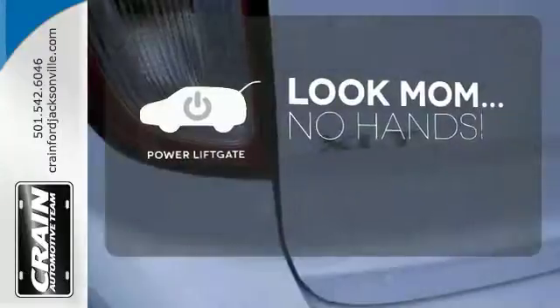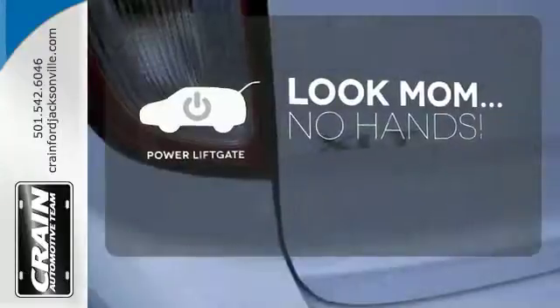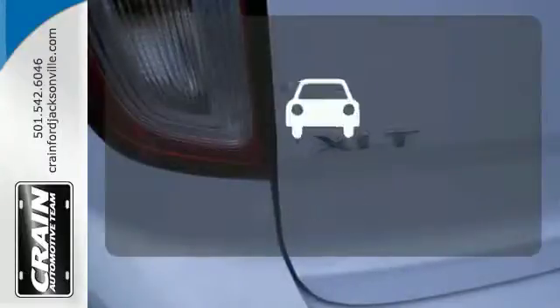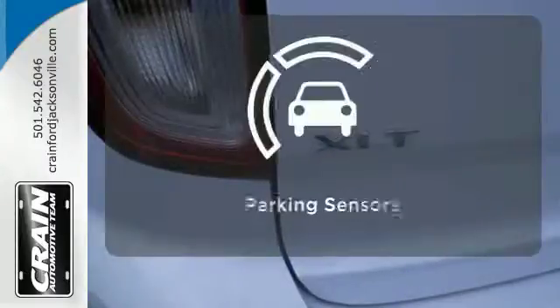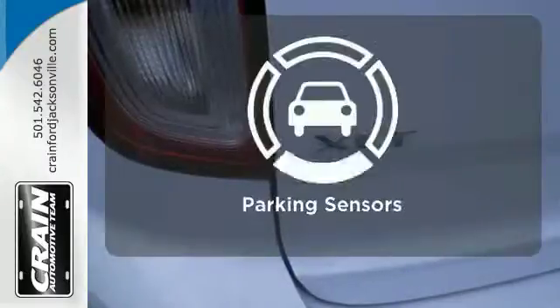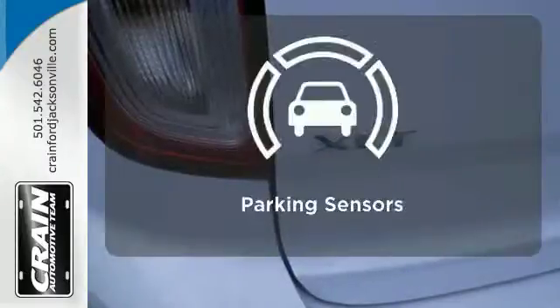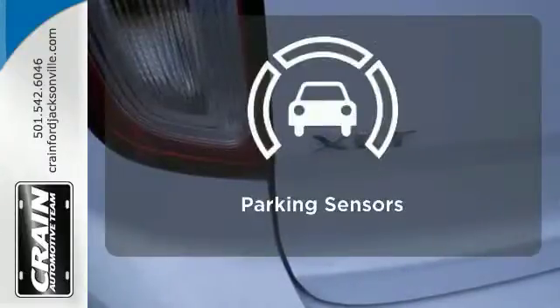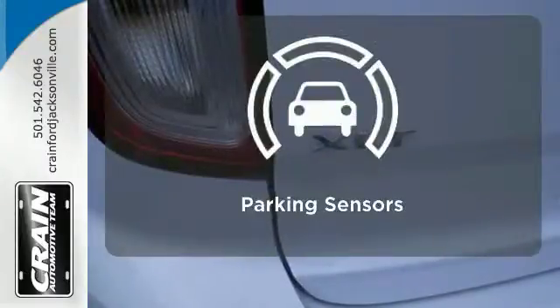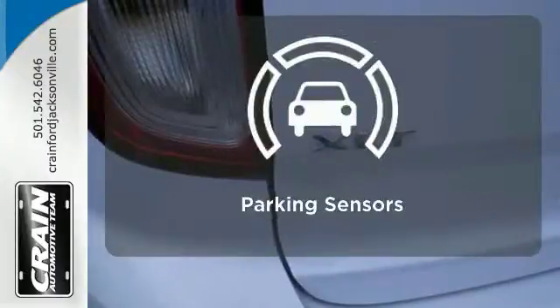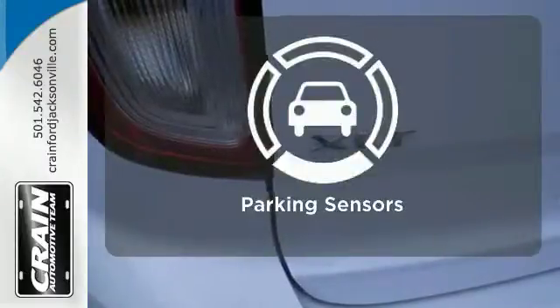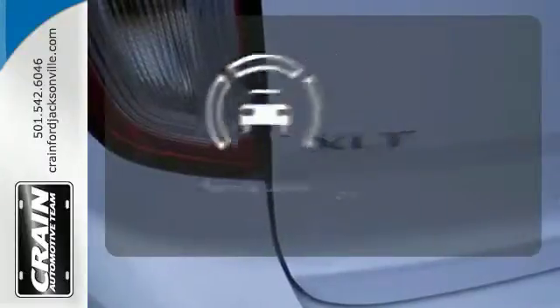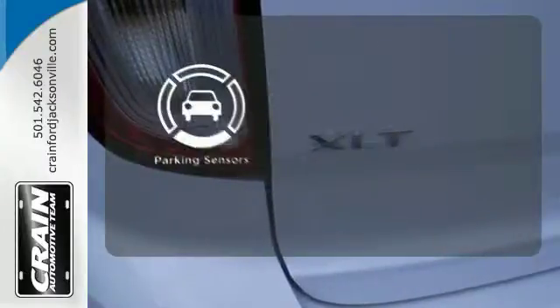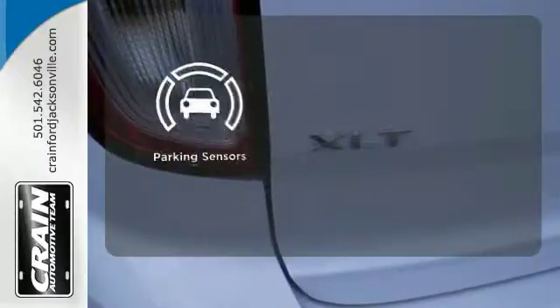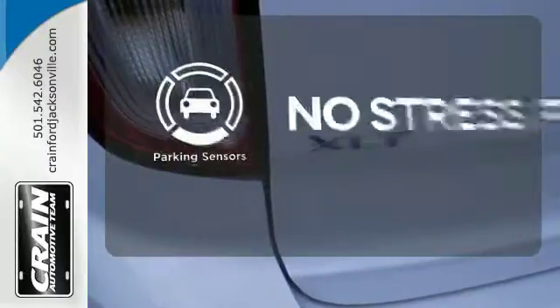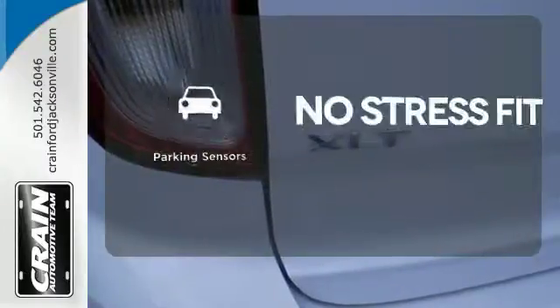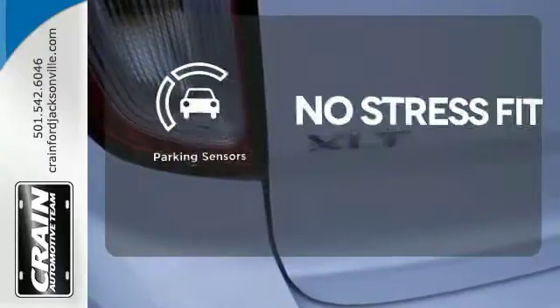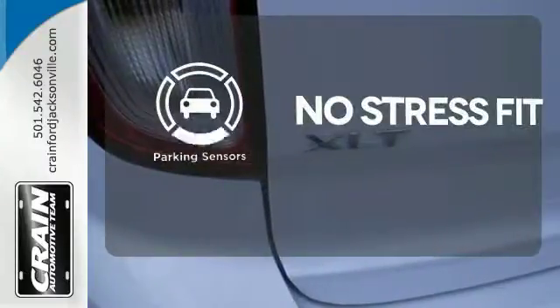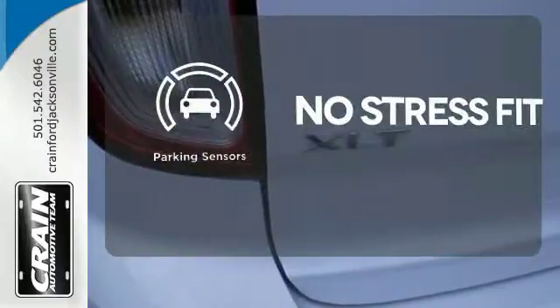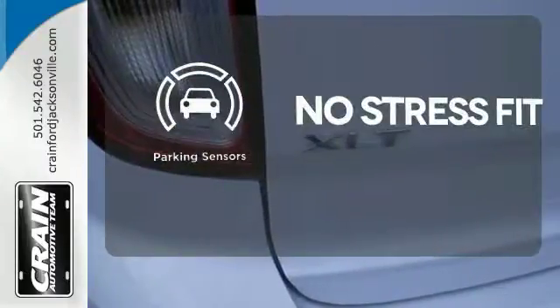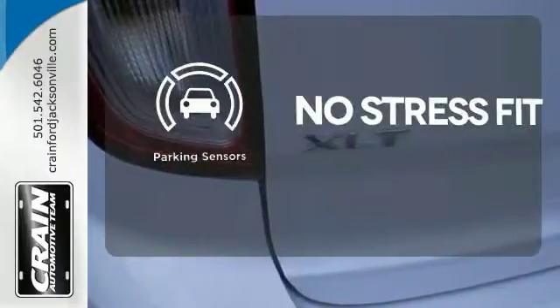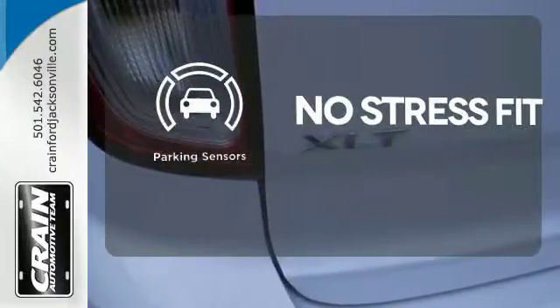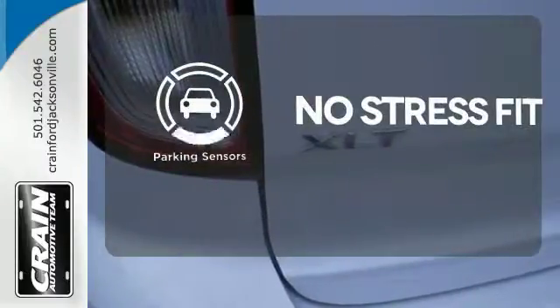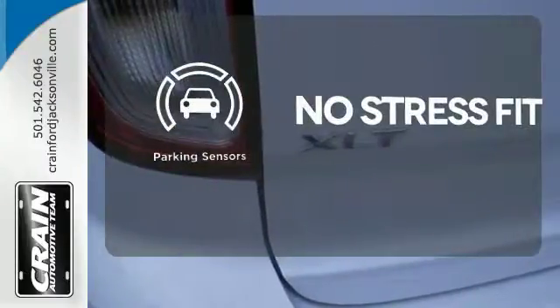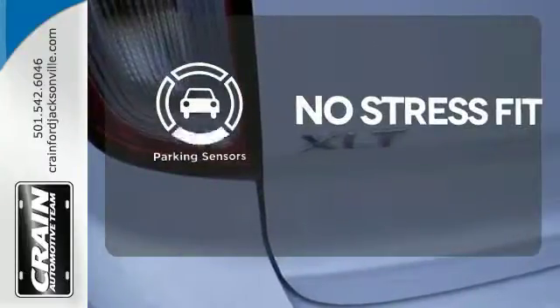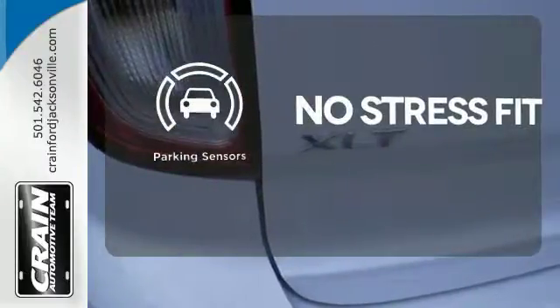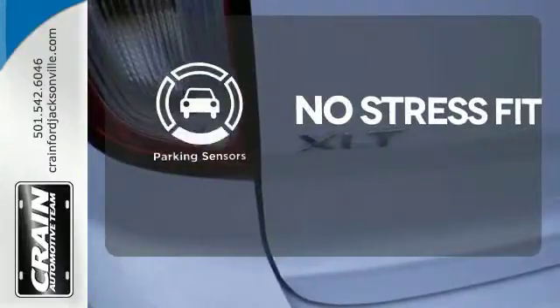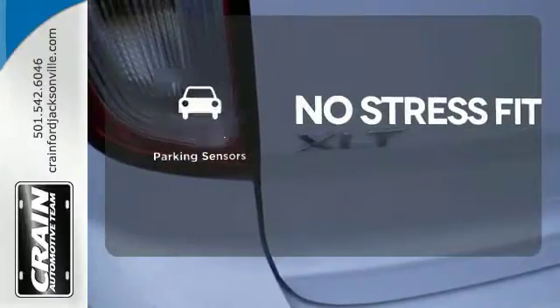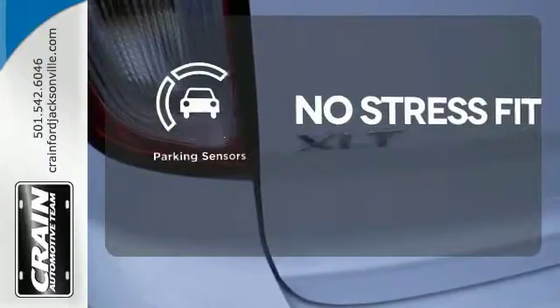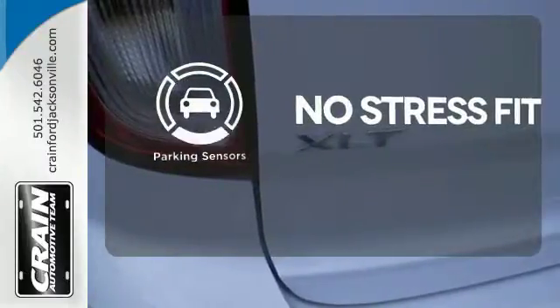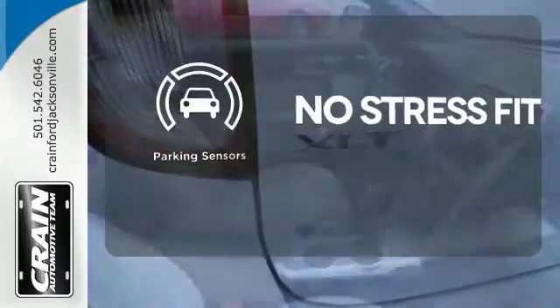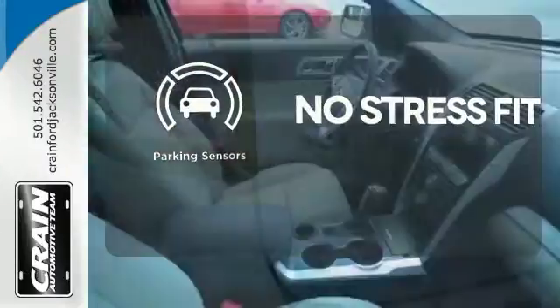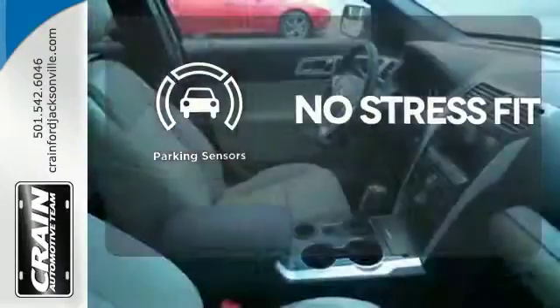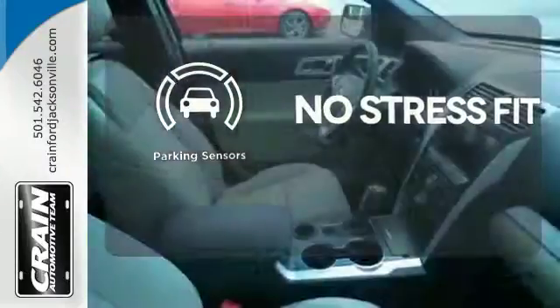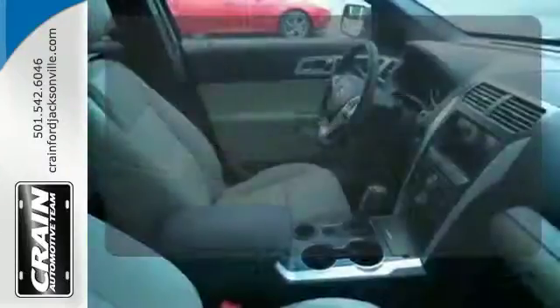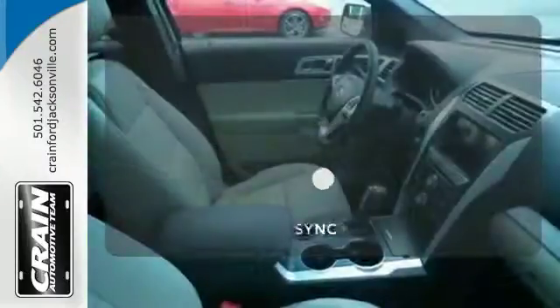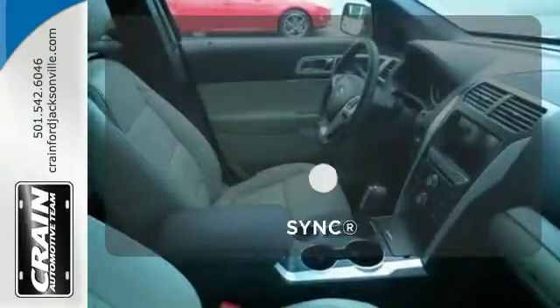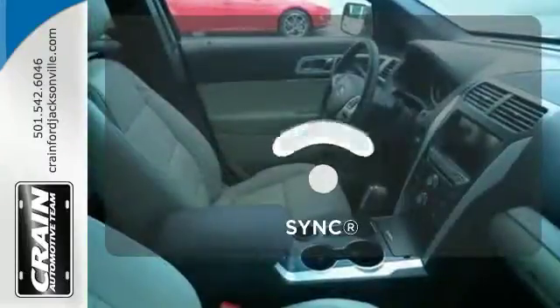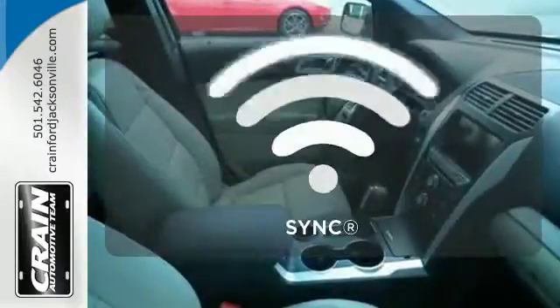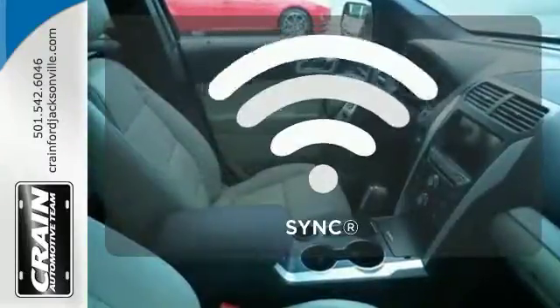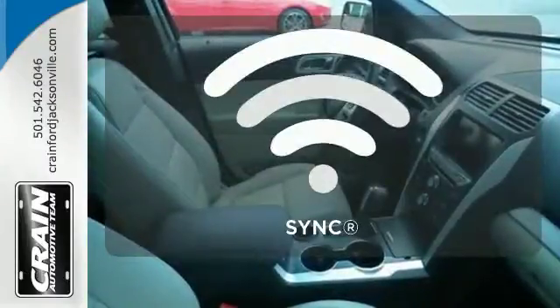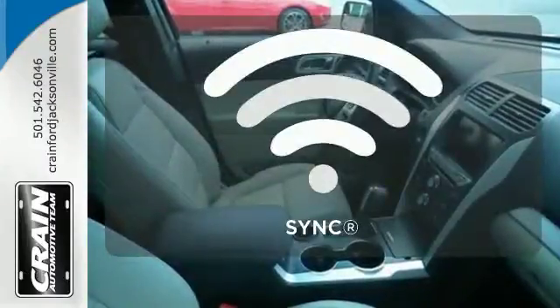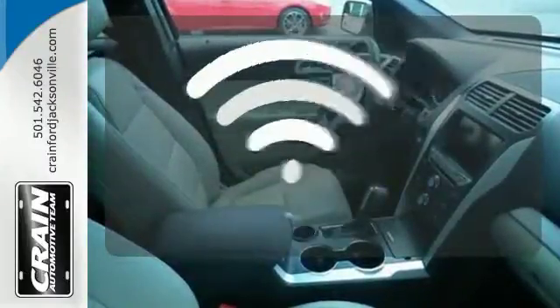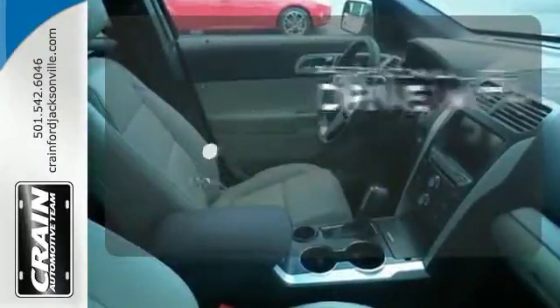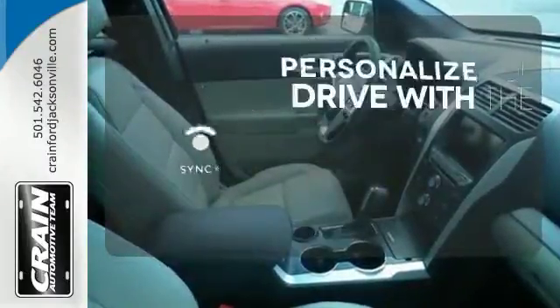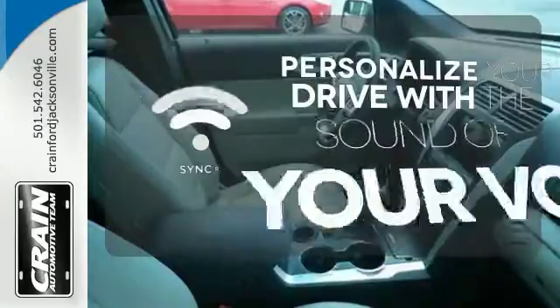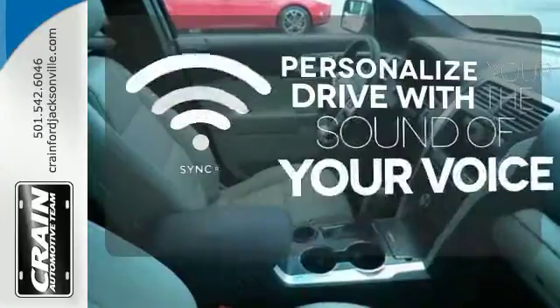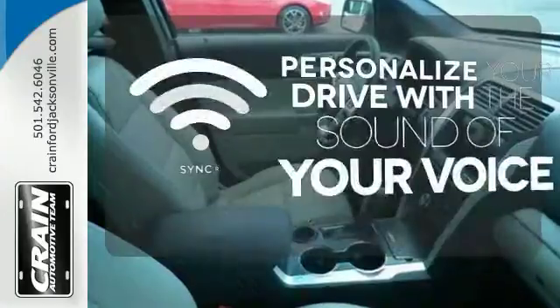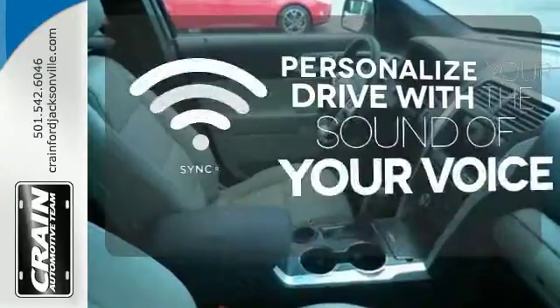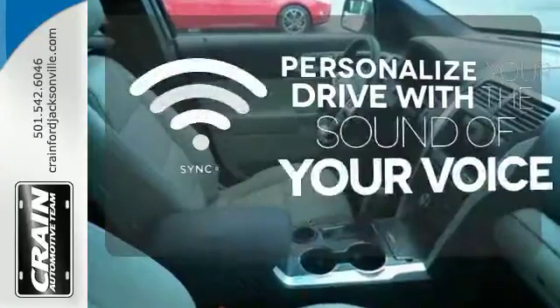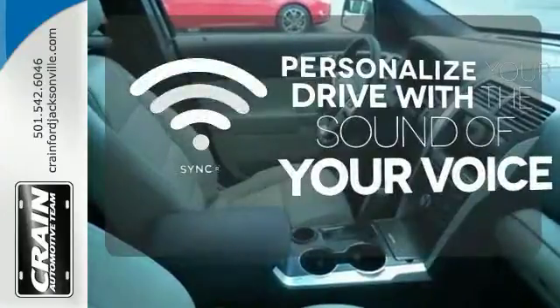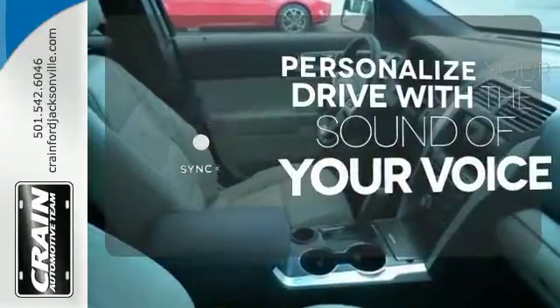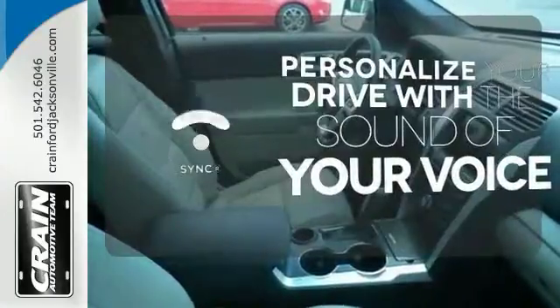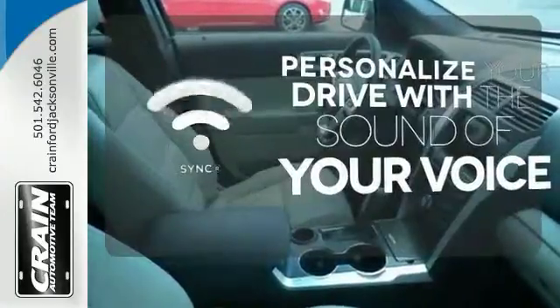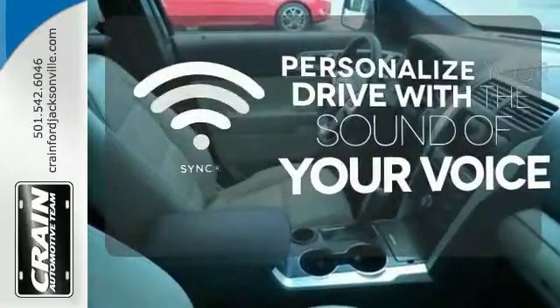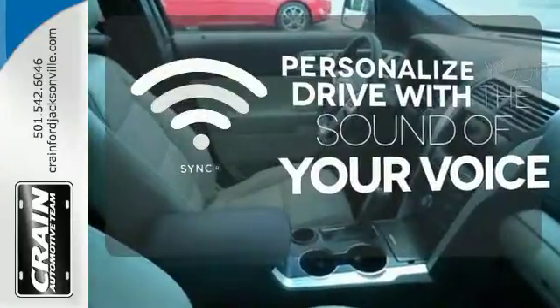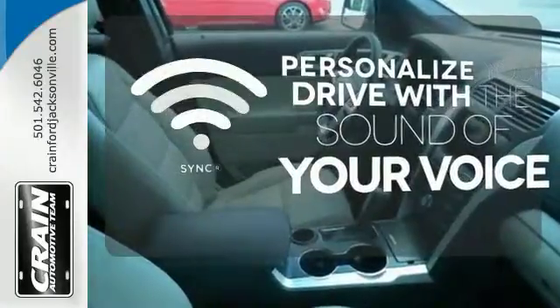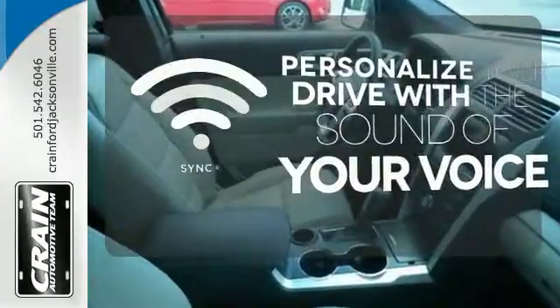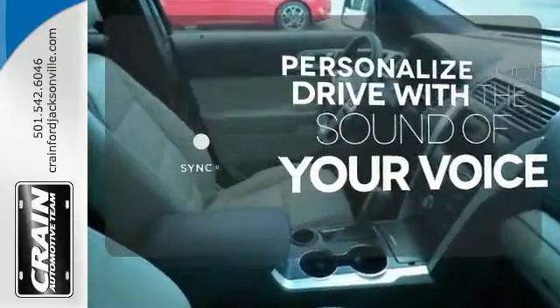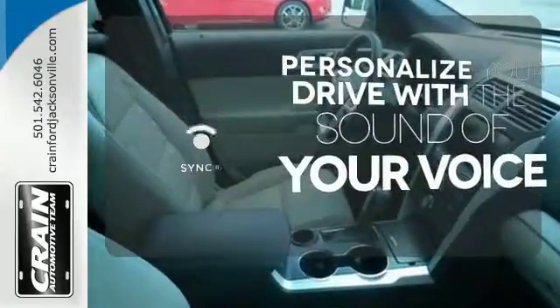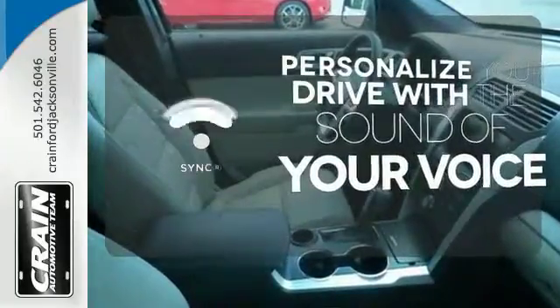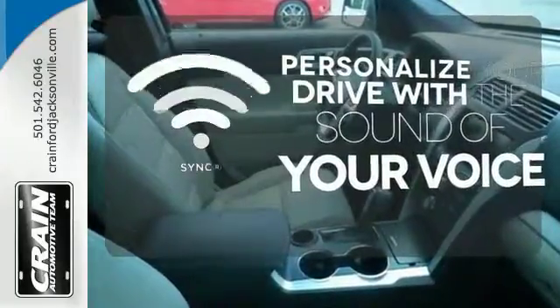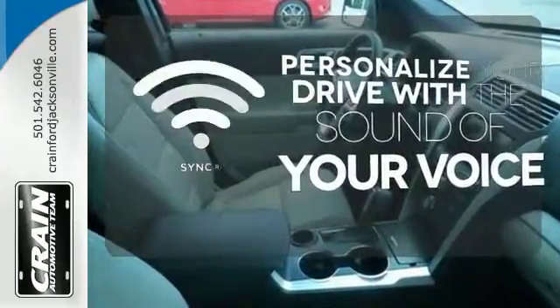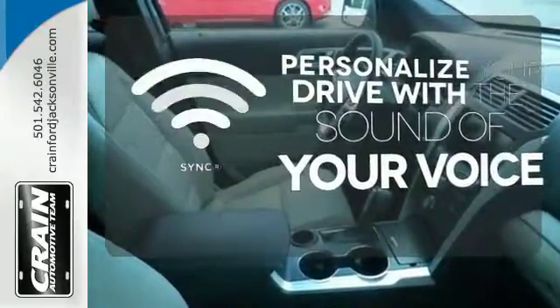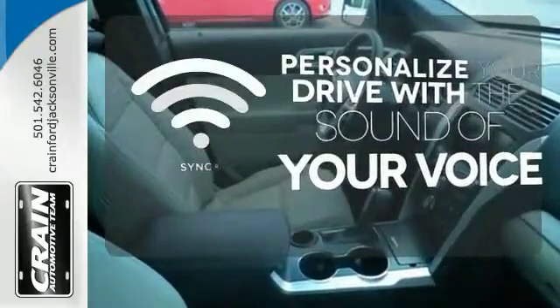Say goodbye to dinged bumpers with the parking sensors. Personalize your drive with voice-activated sync technology.